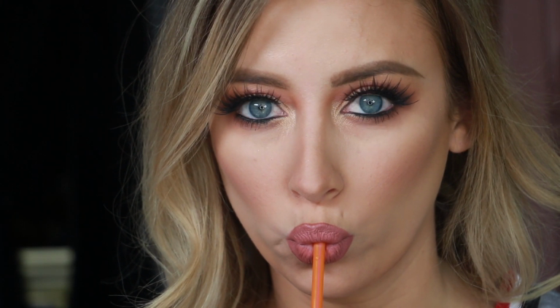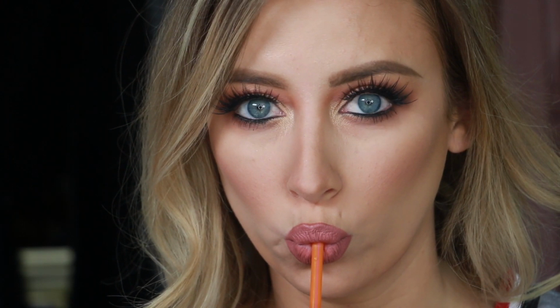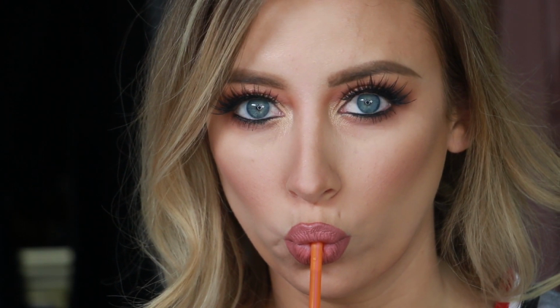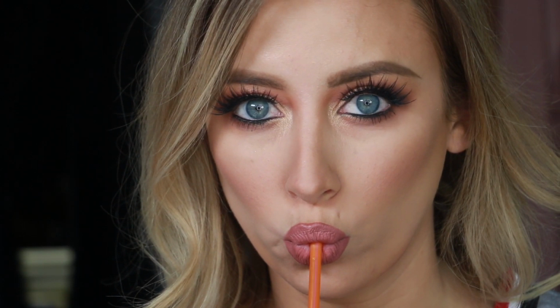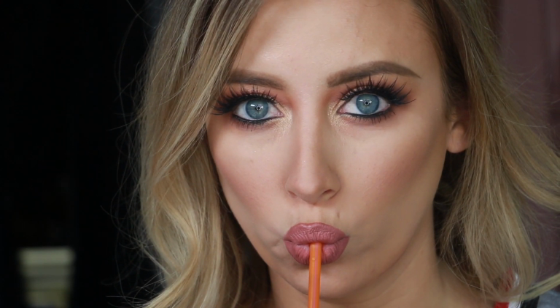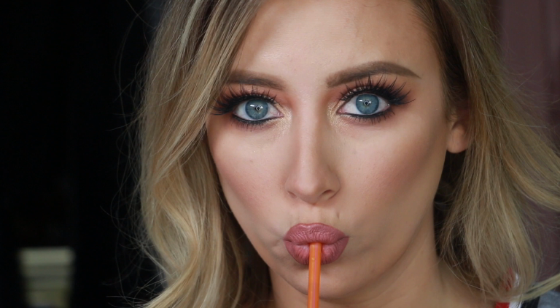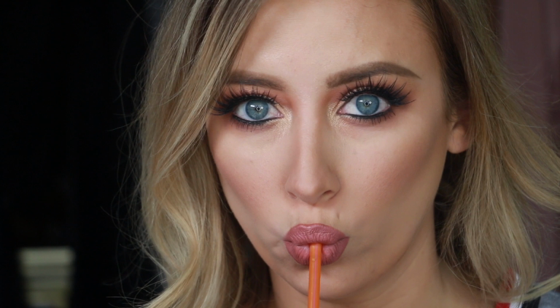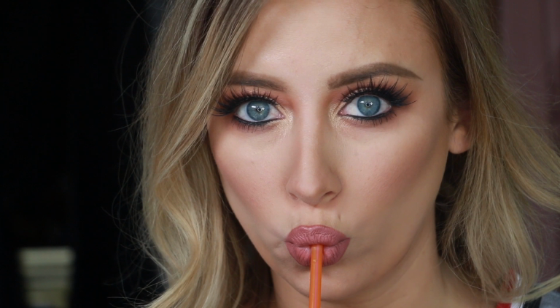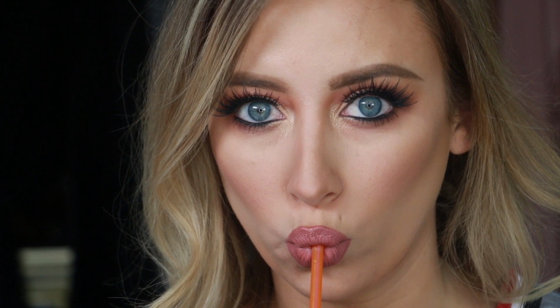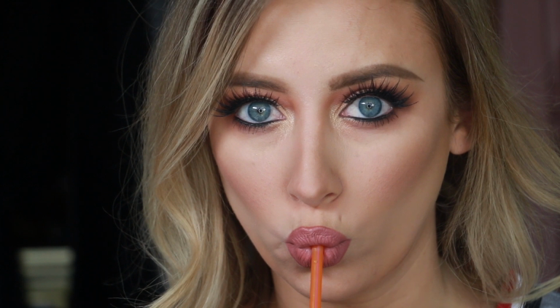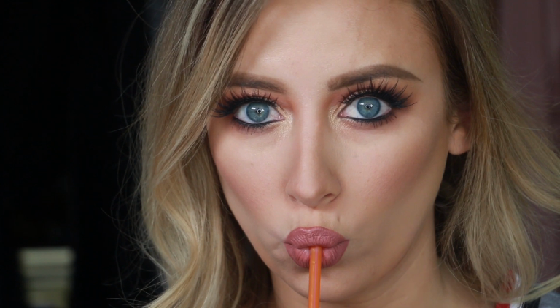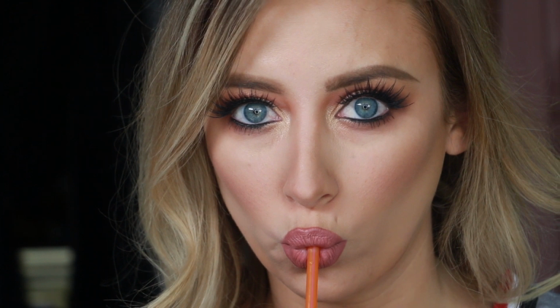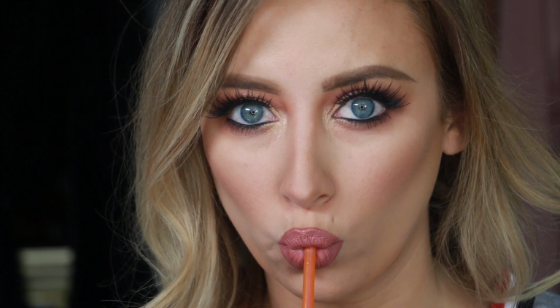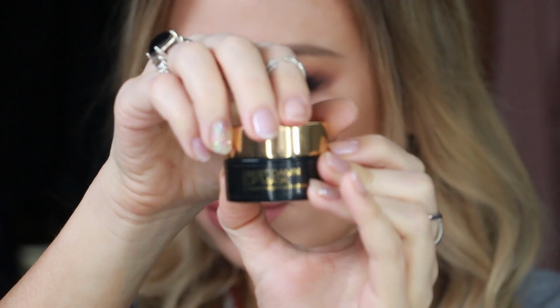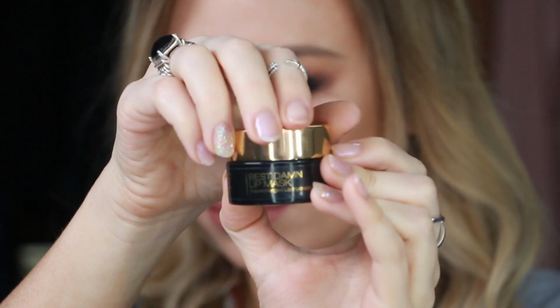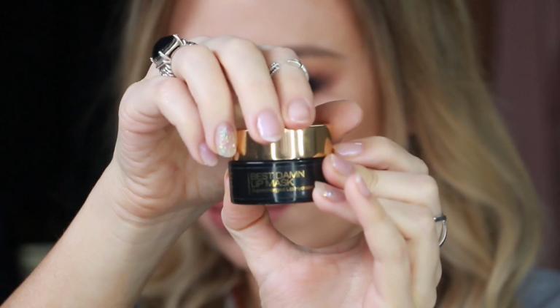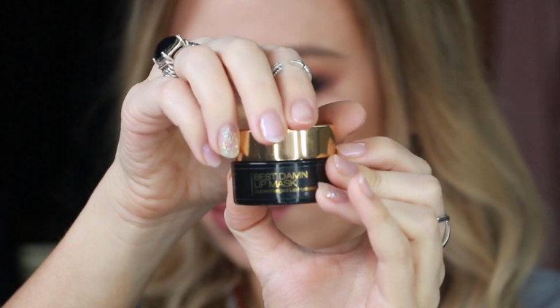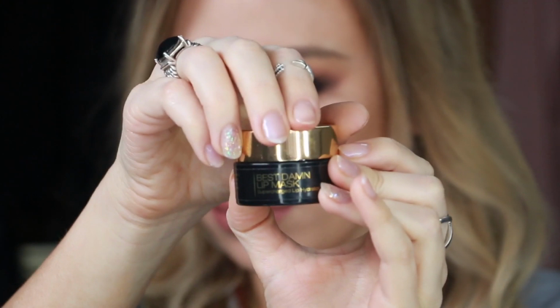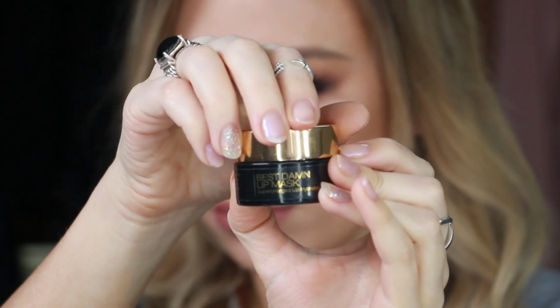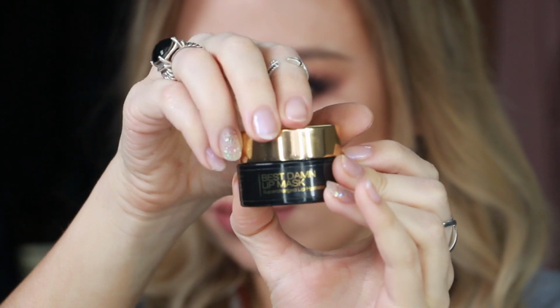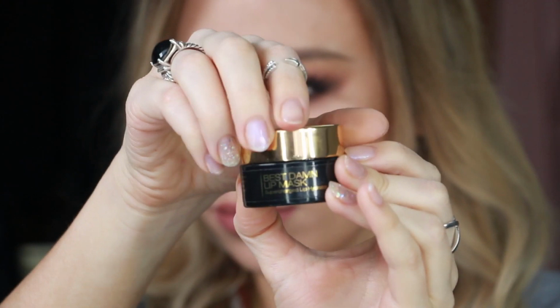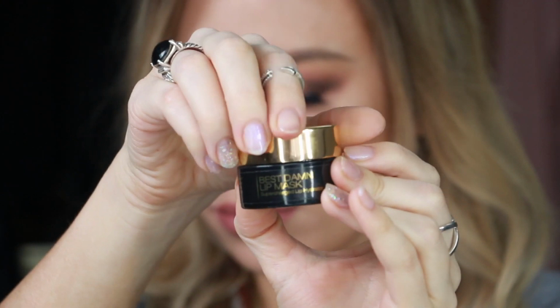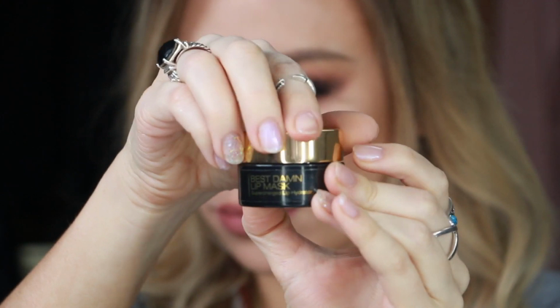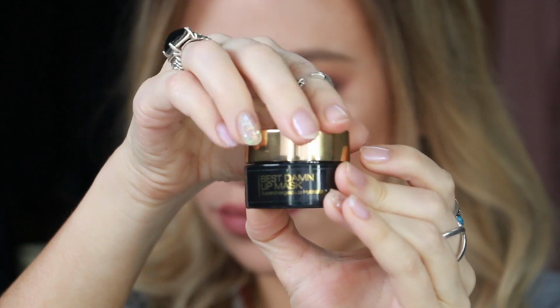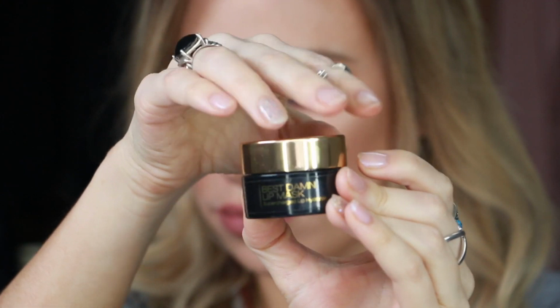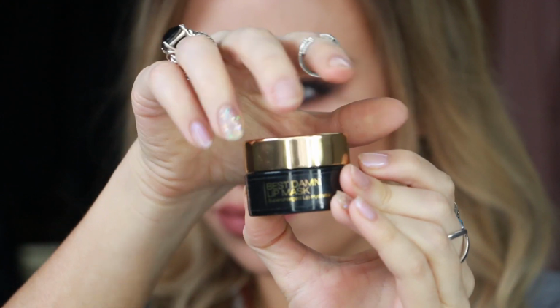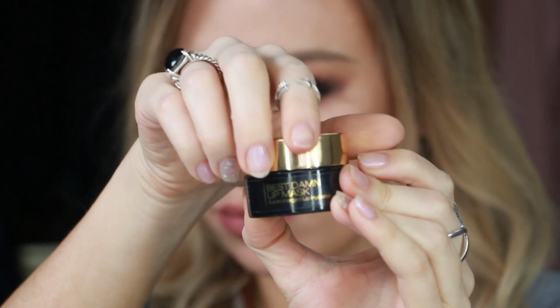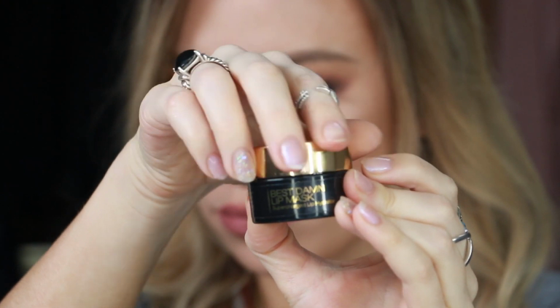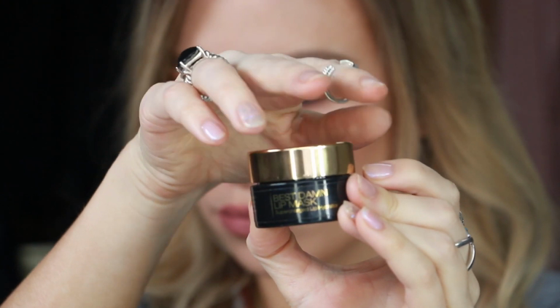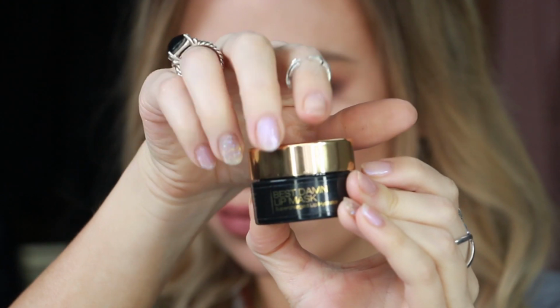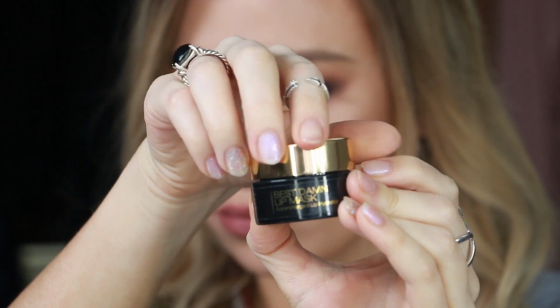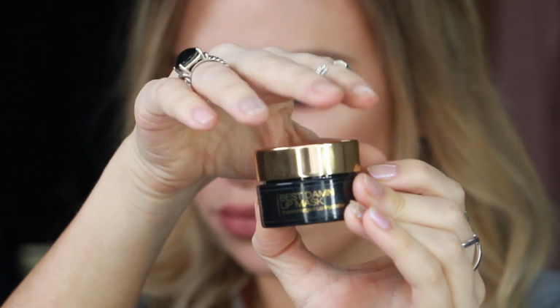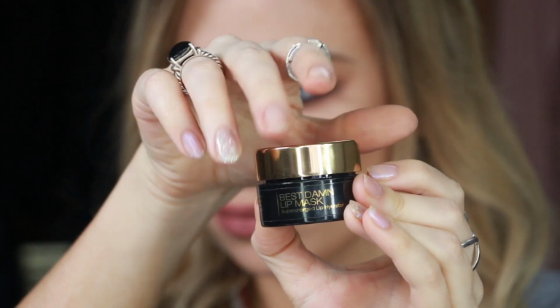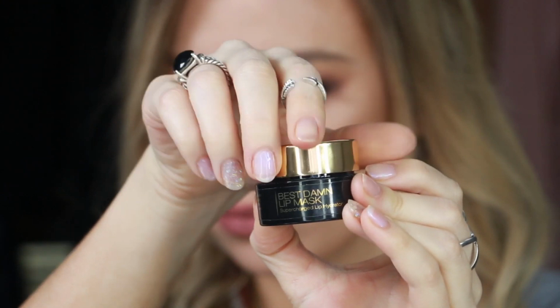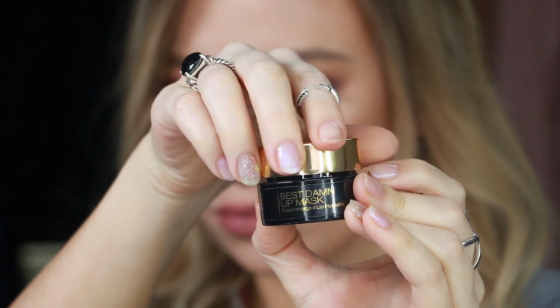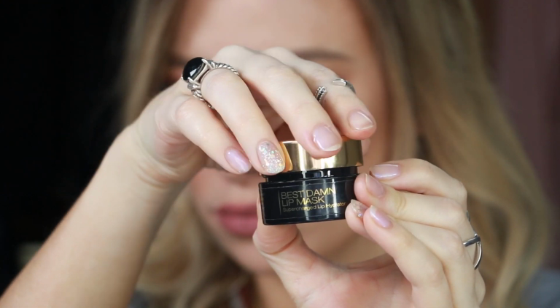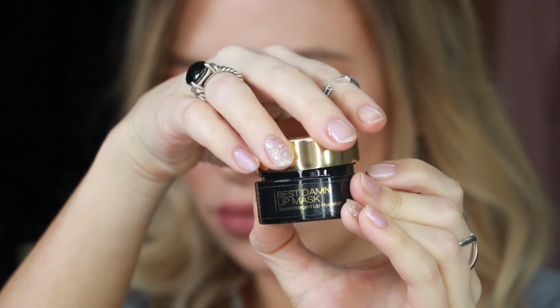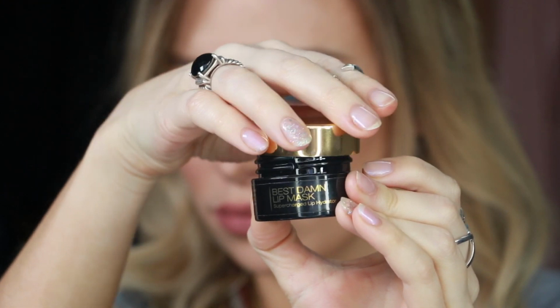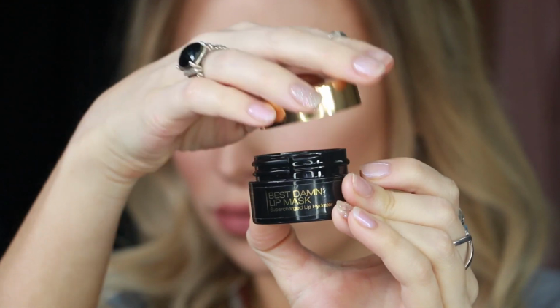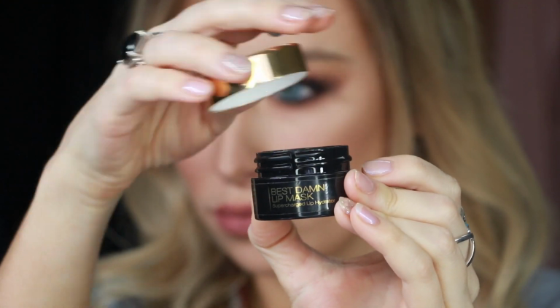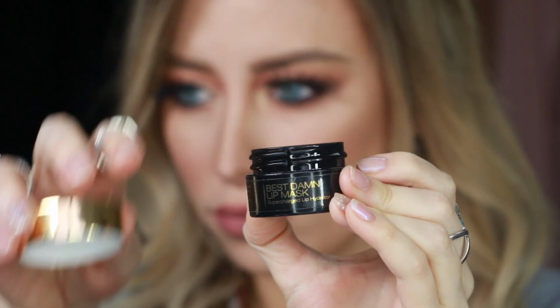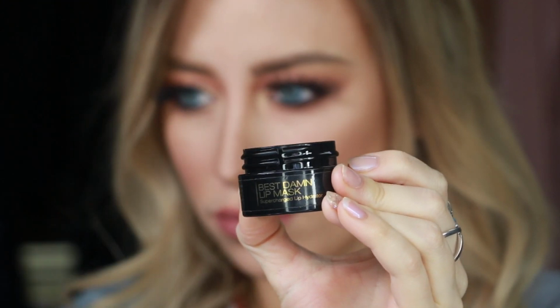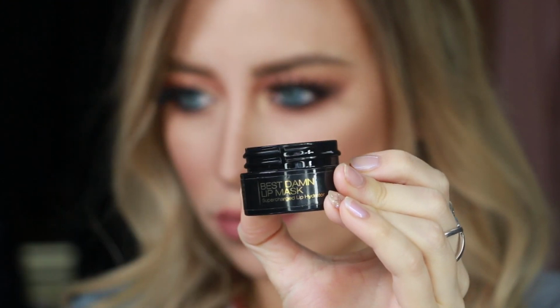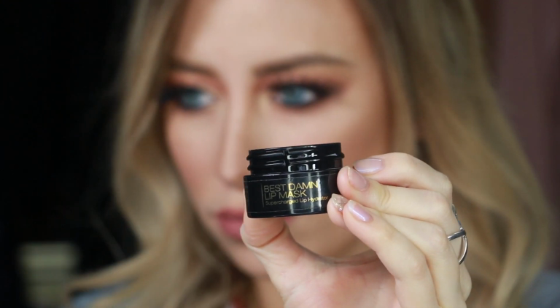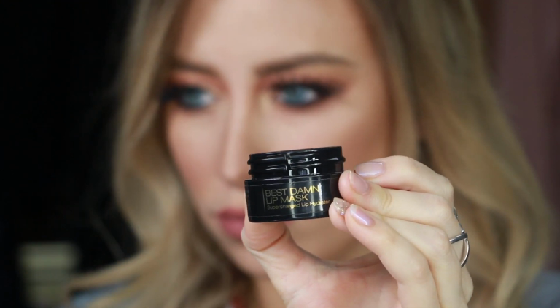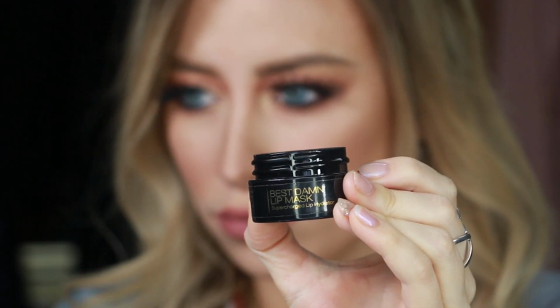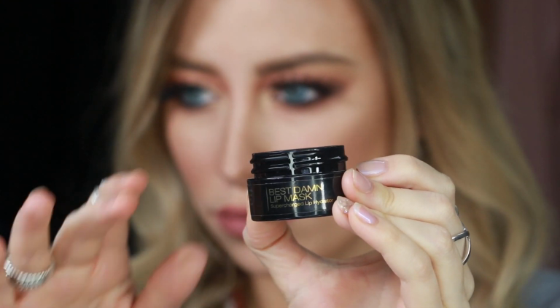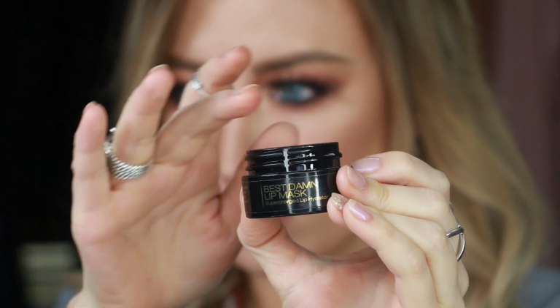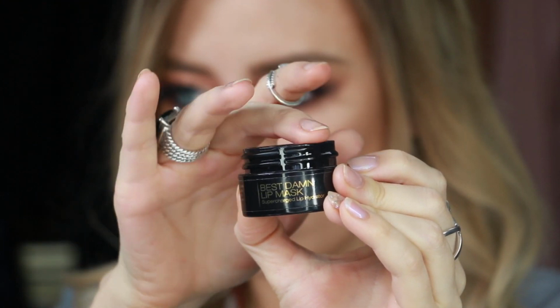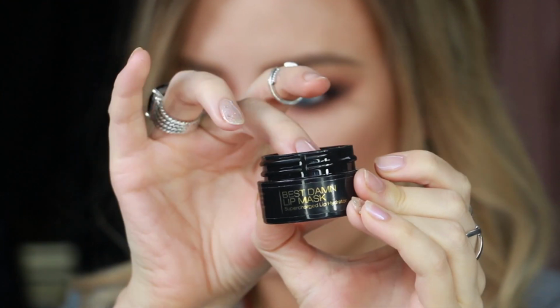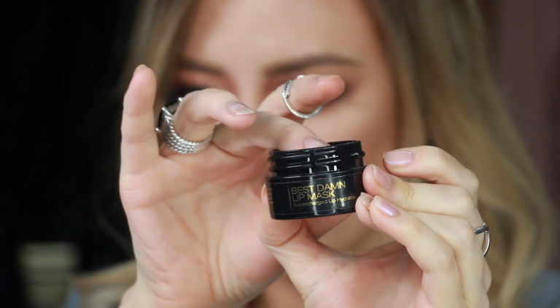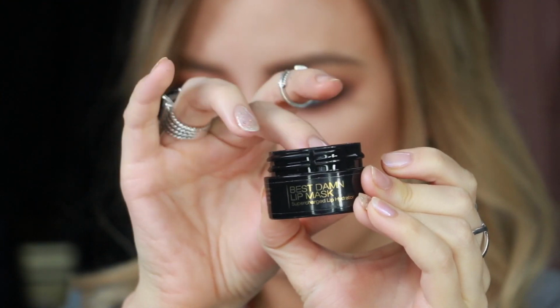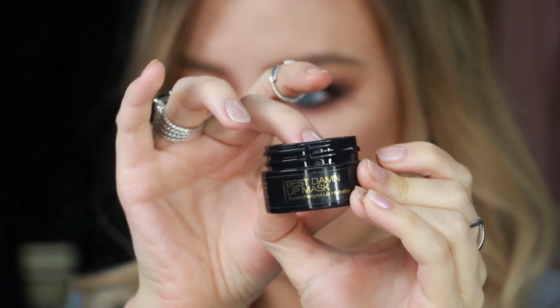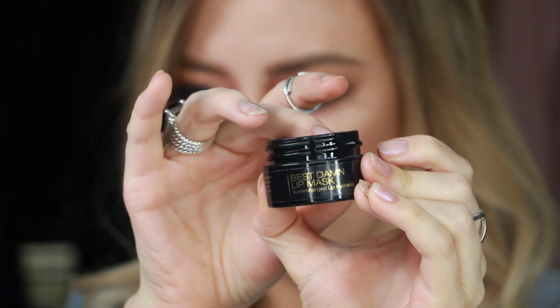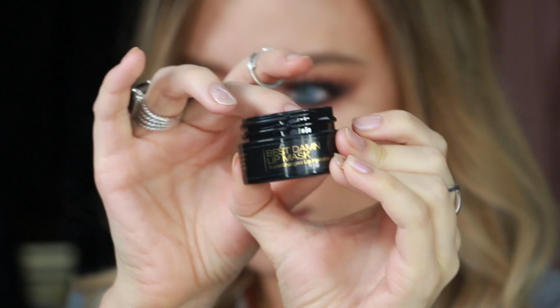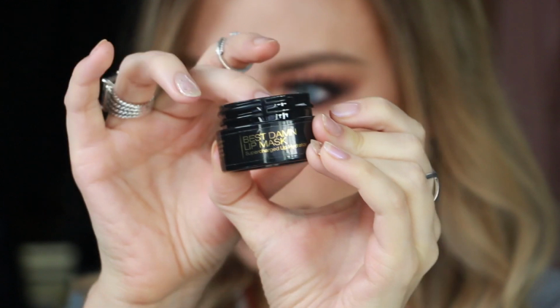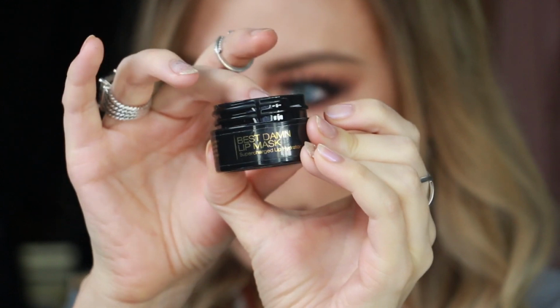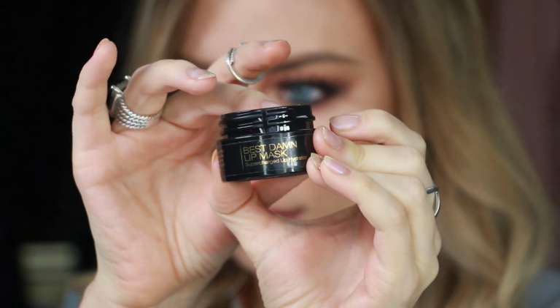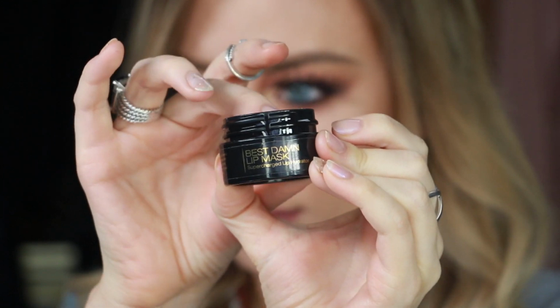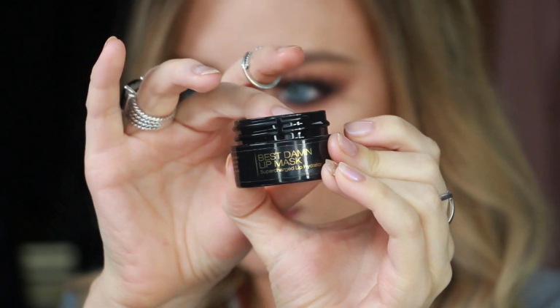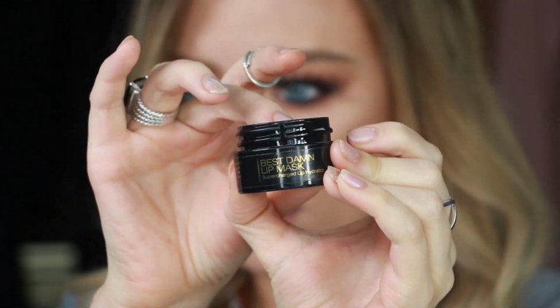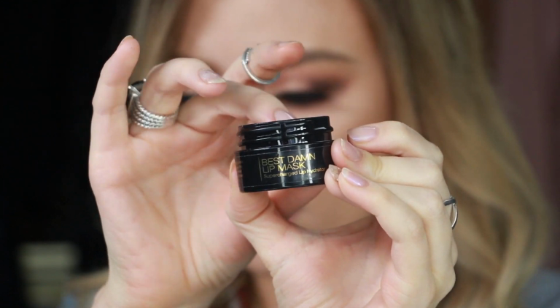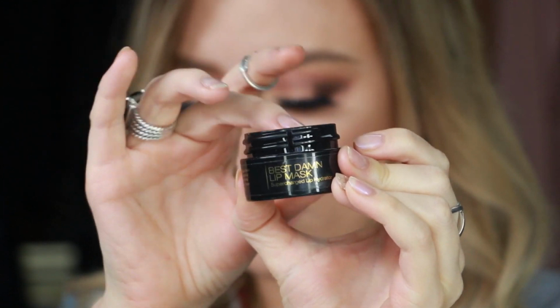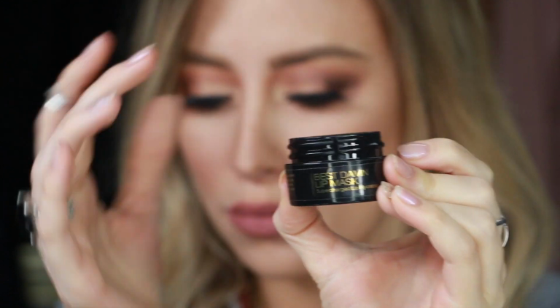I use this lip mask constantly, but right now I'm just patting a little on top of my liquid lipstick because my lips are so dry.